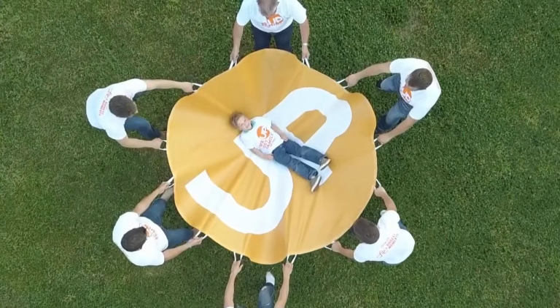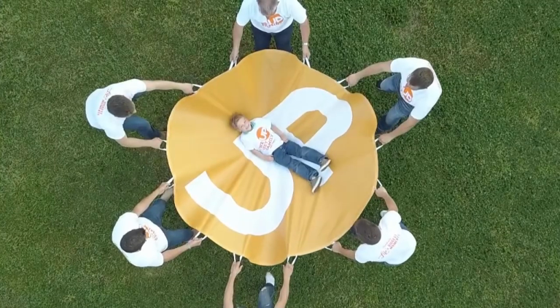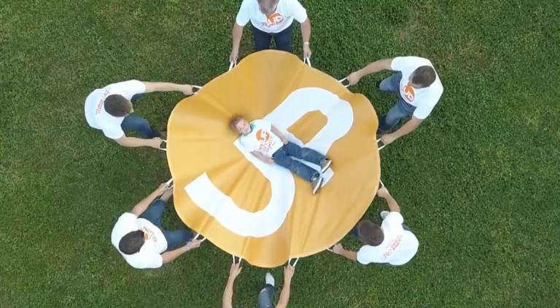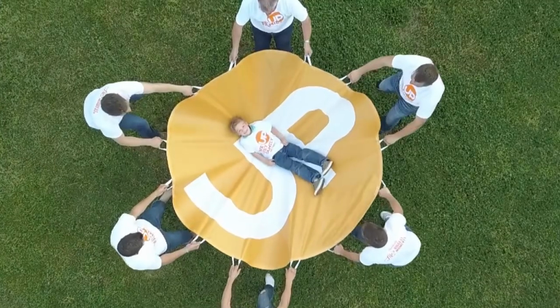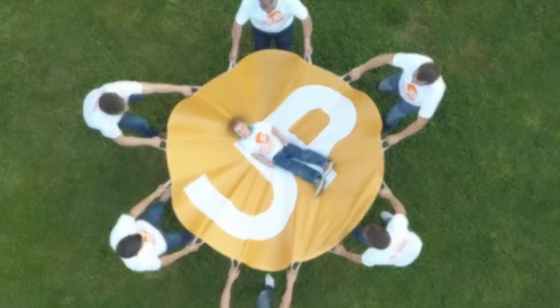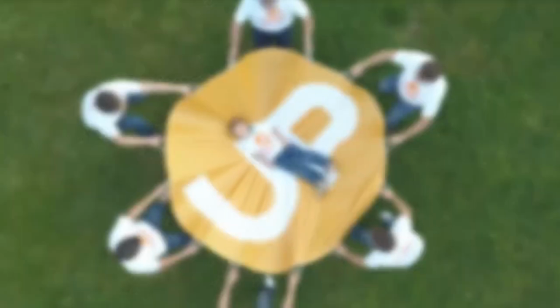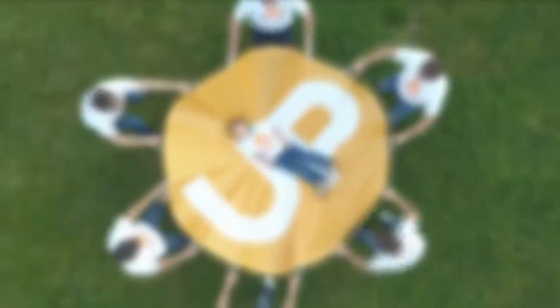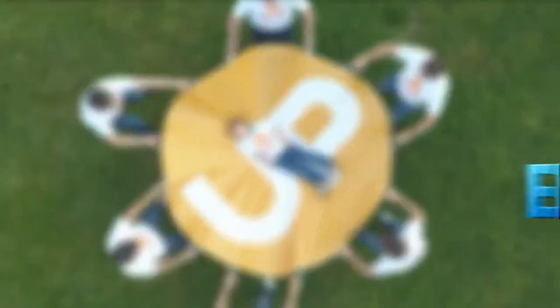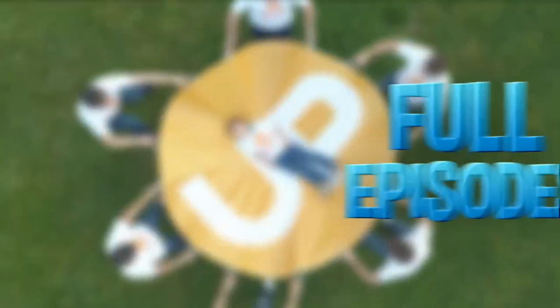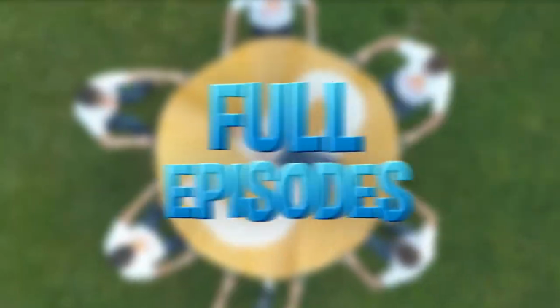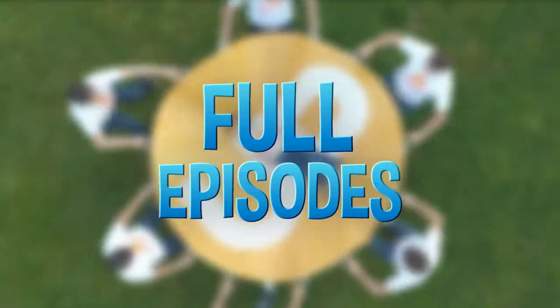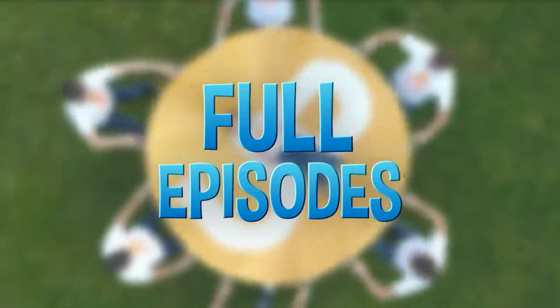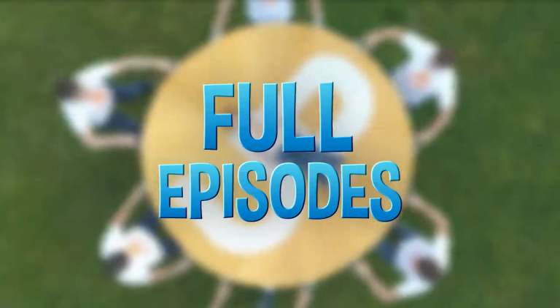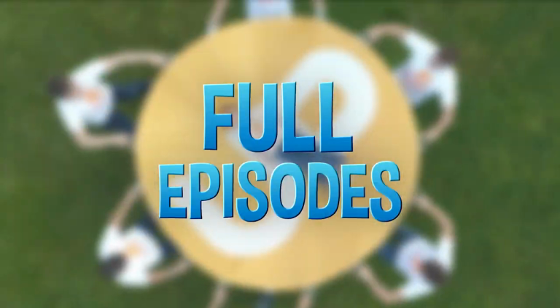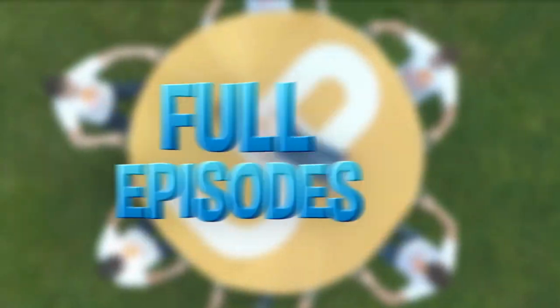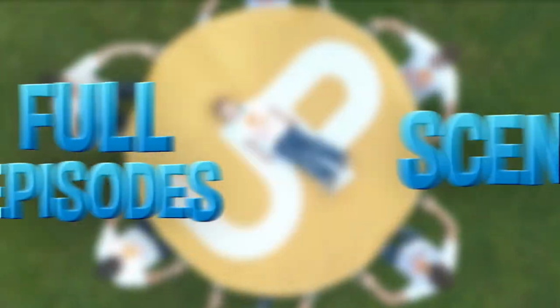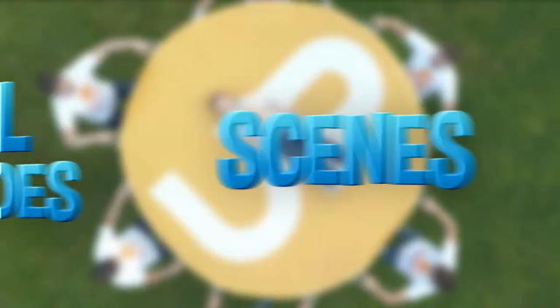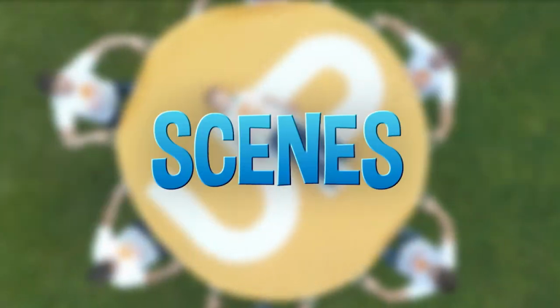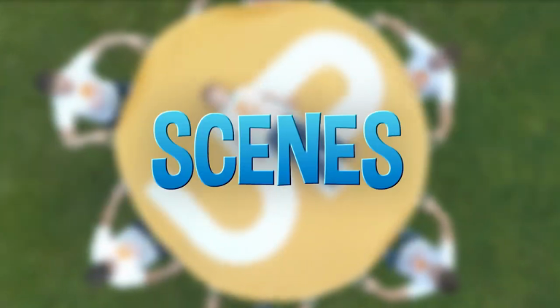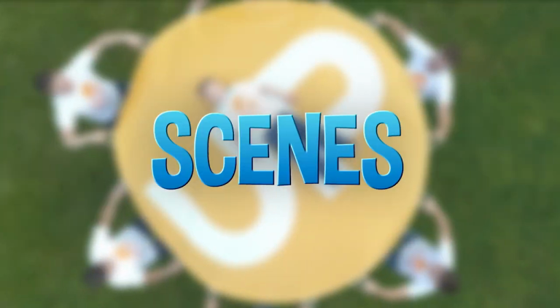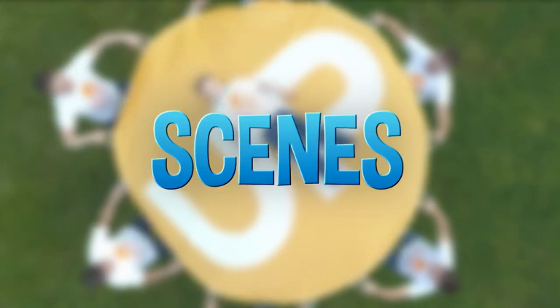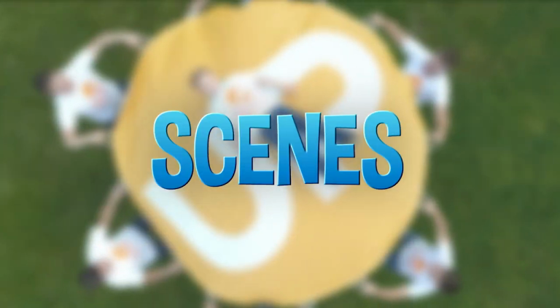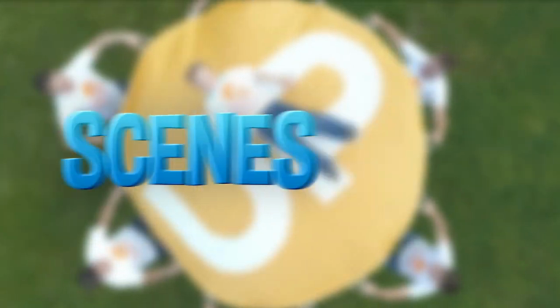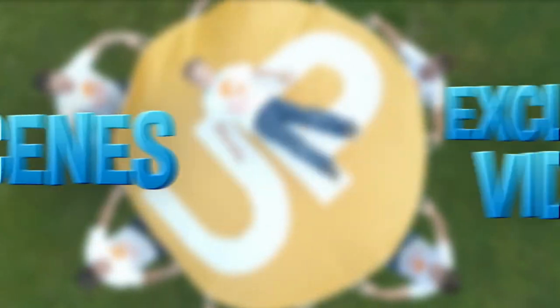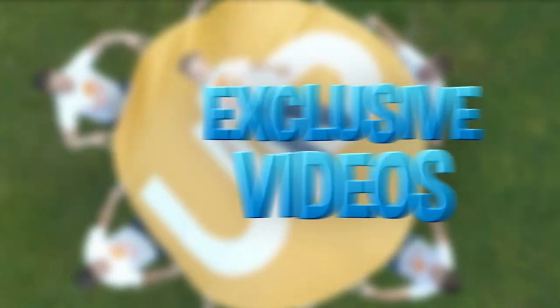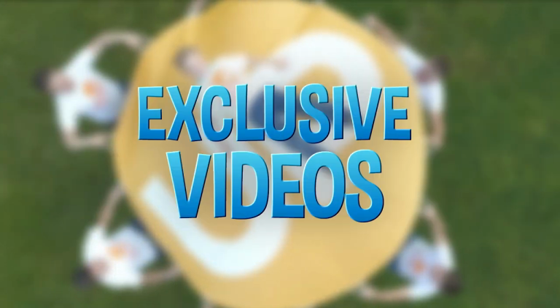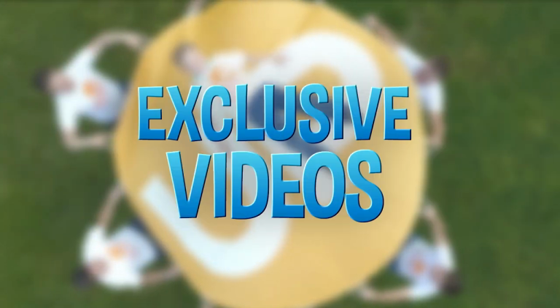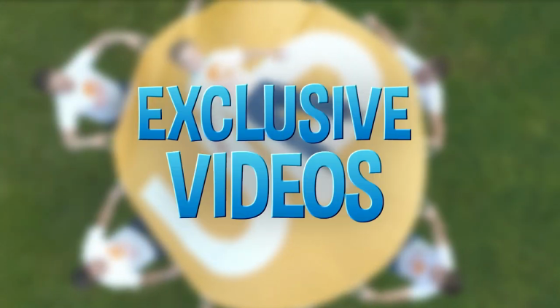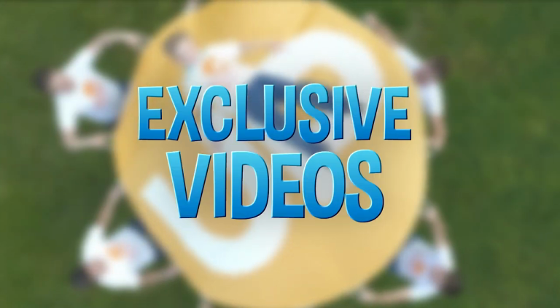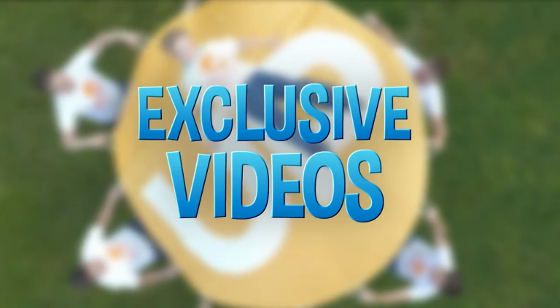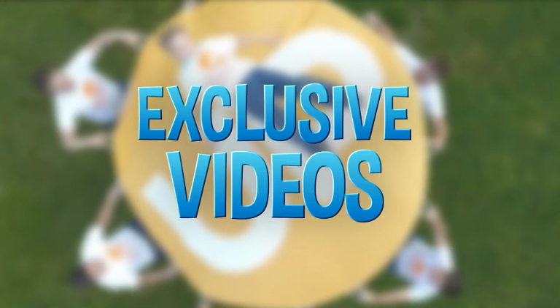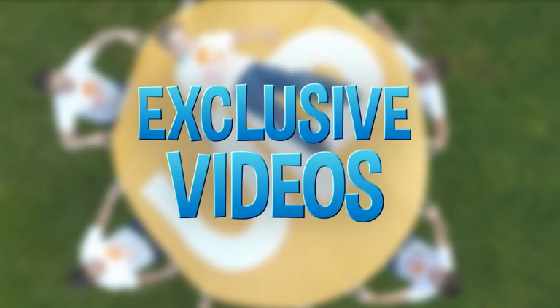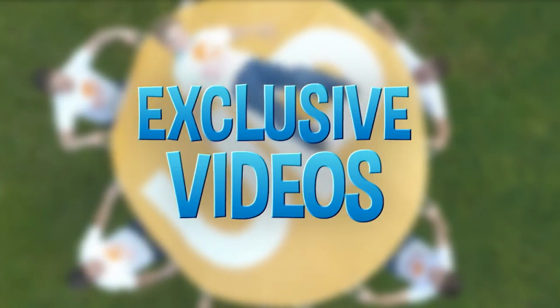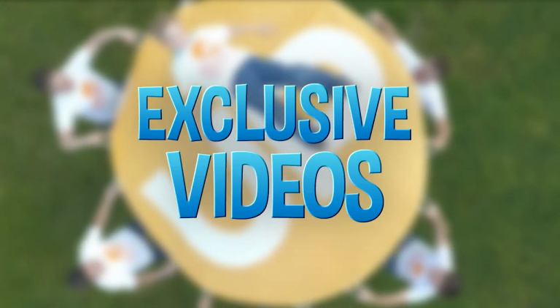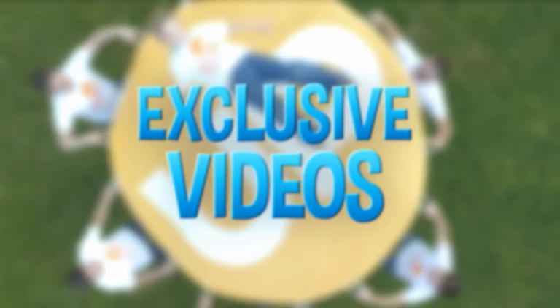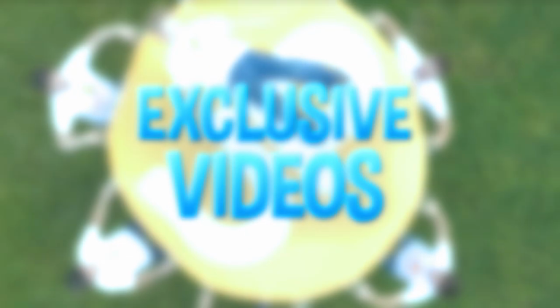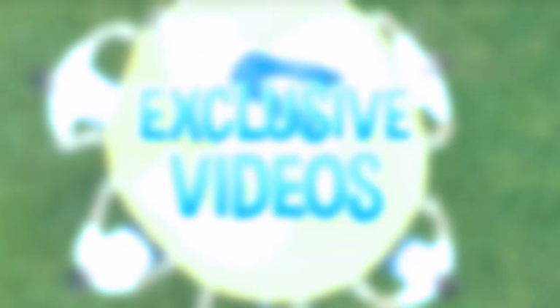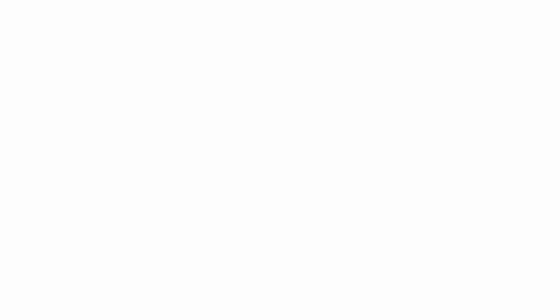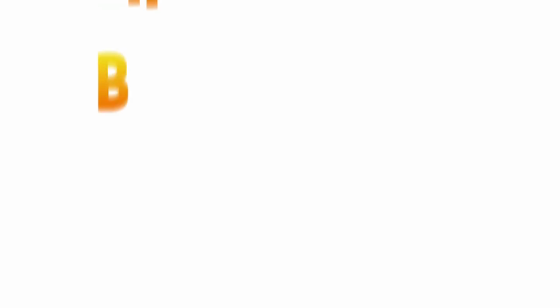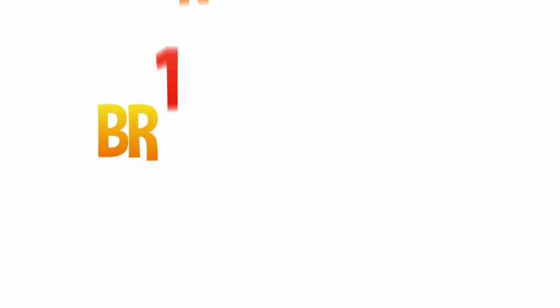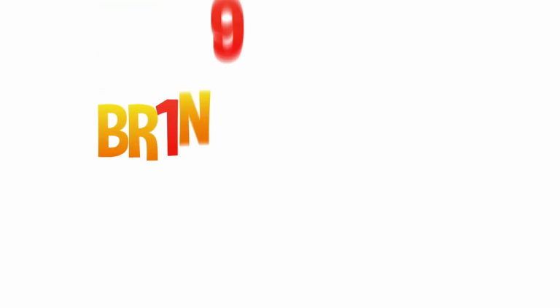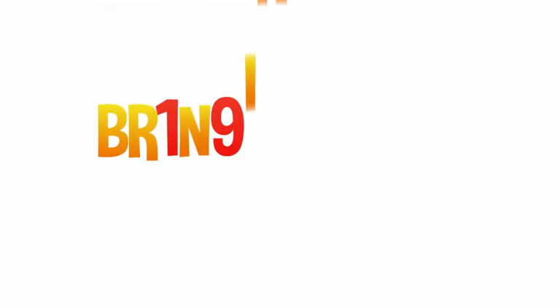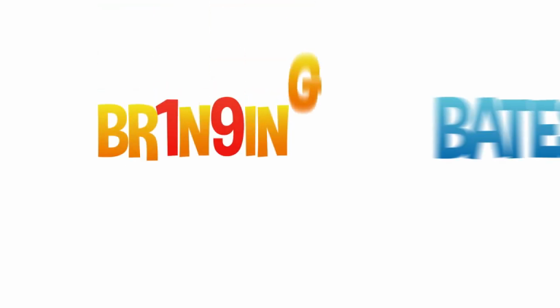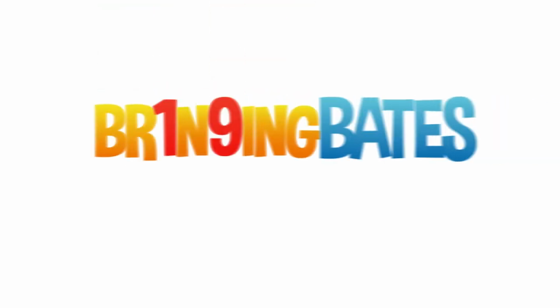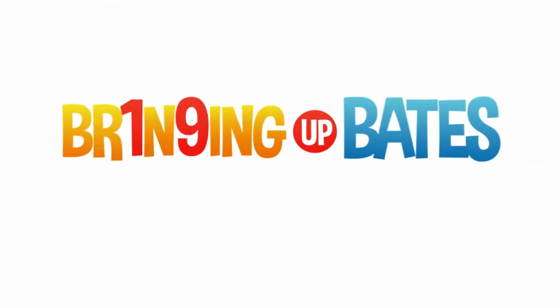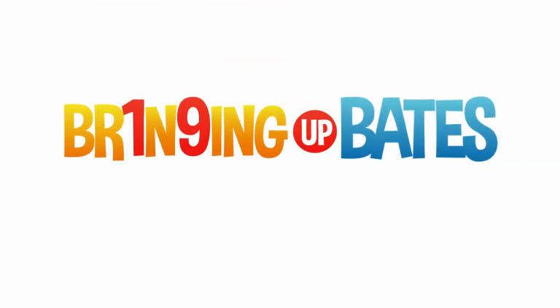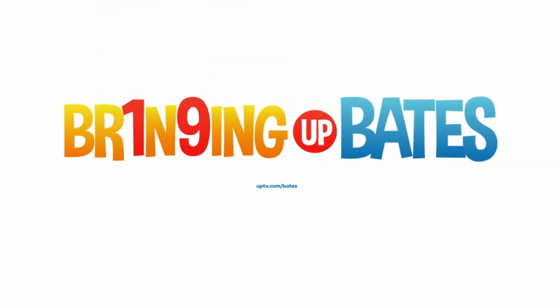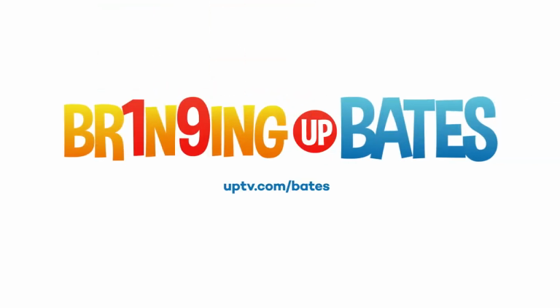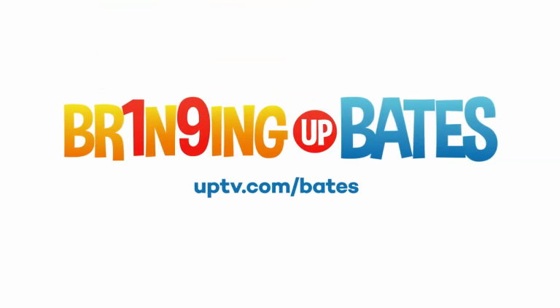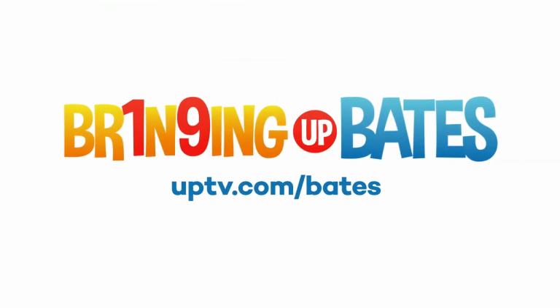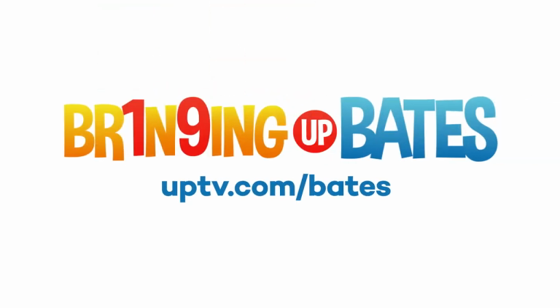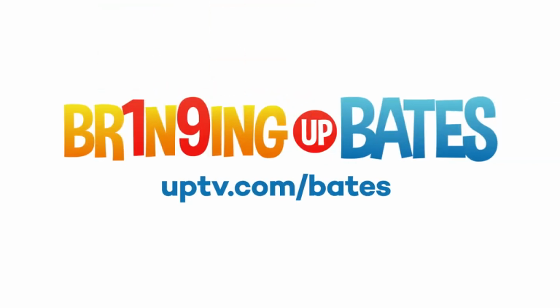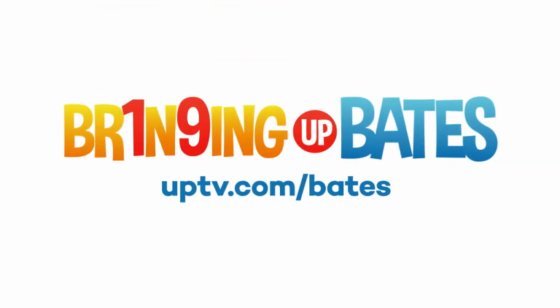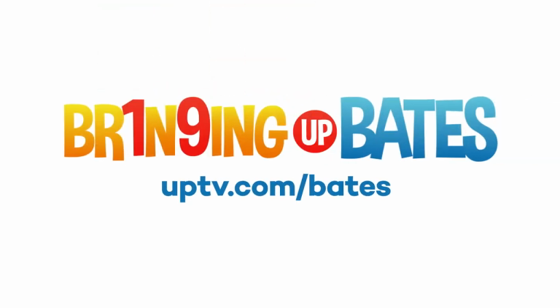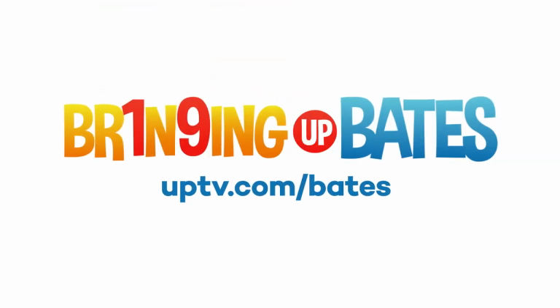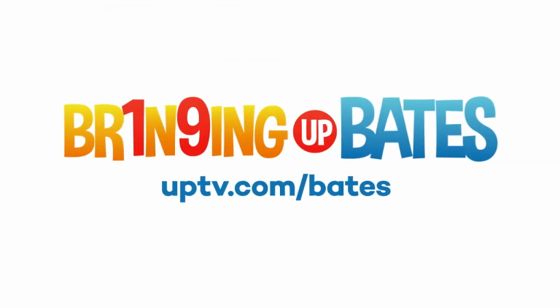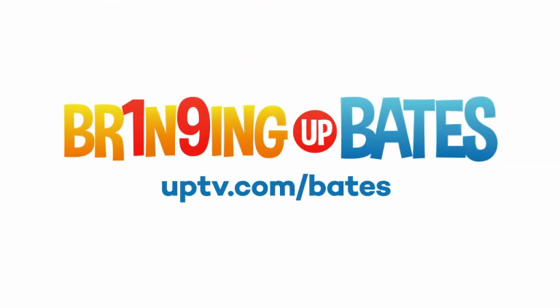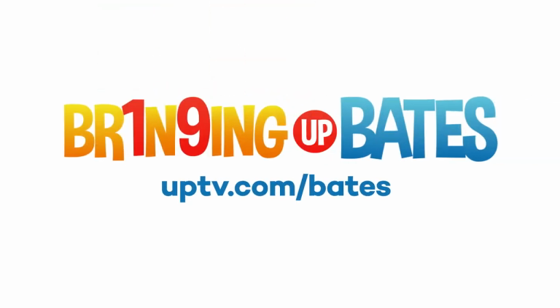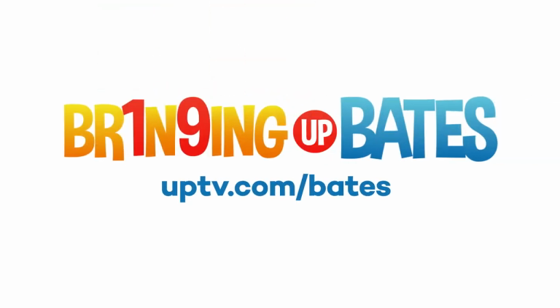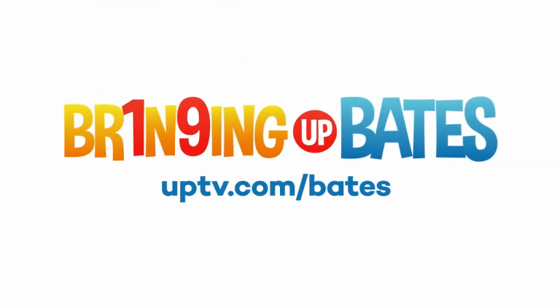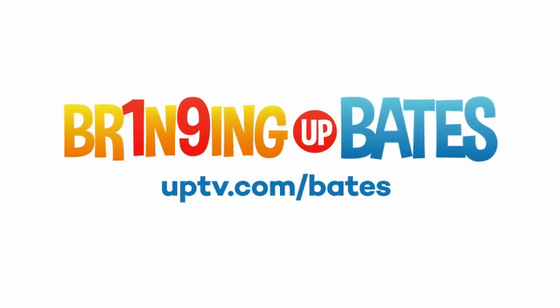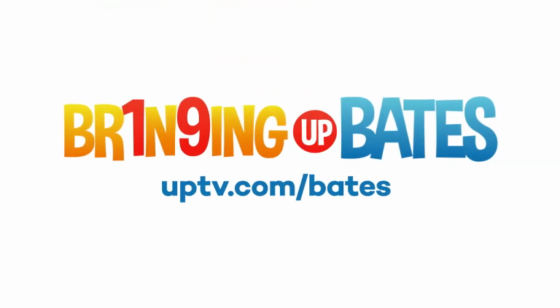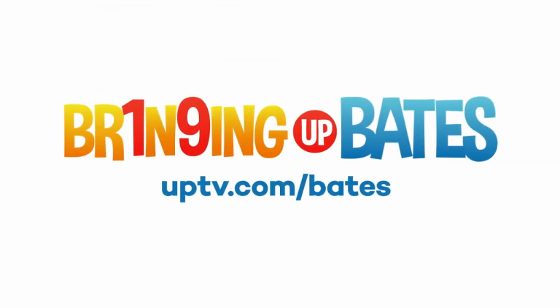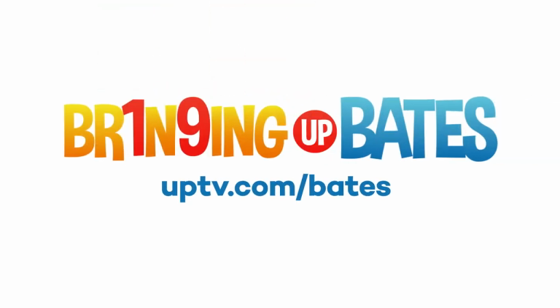For full episodes, scenes, and exclusive videos of Bringing Up Baits, go to uptv.com slash baits.